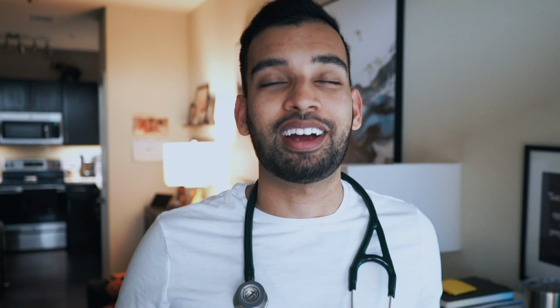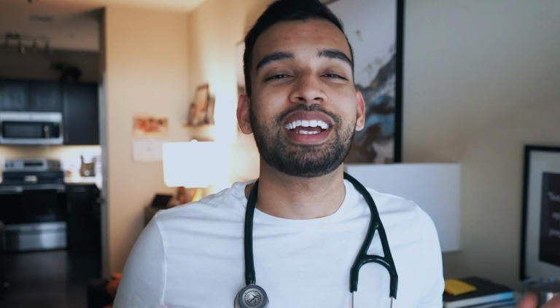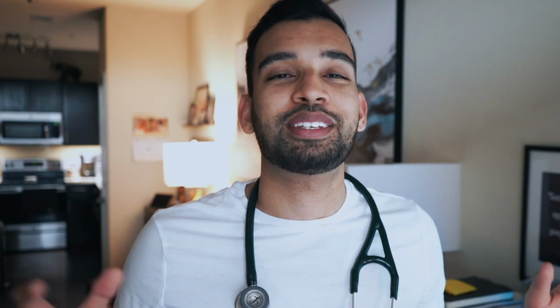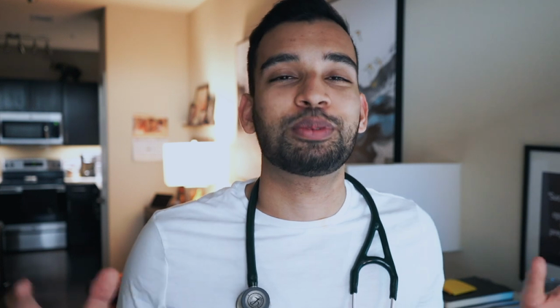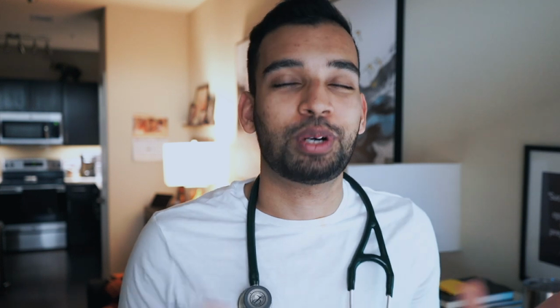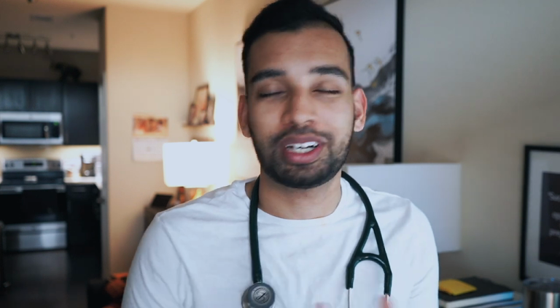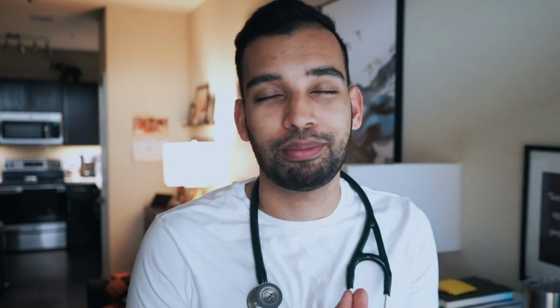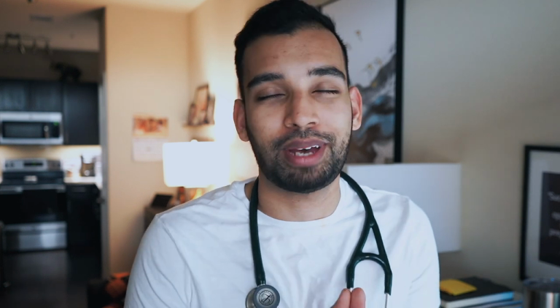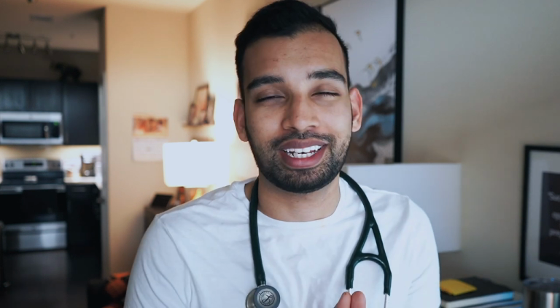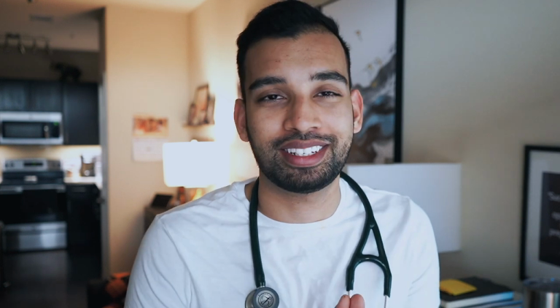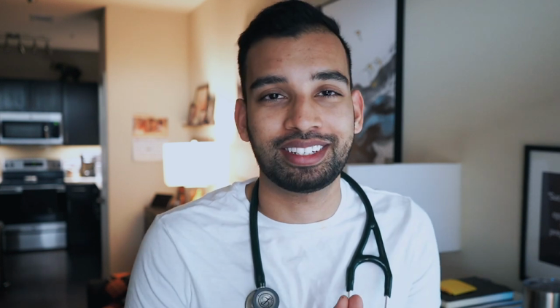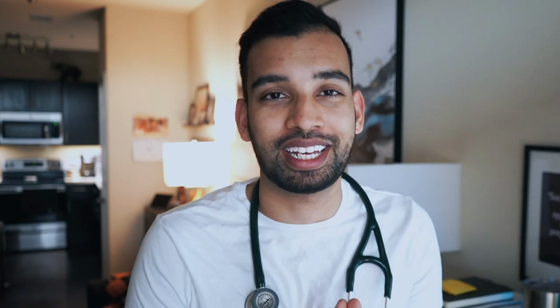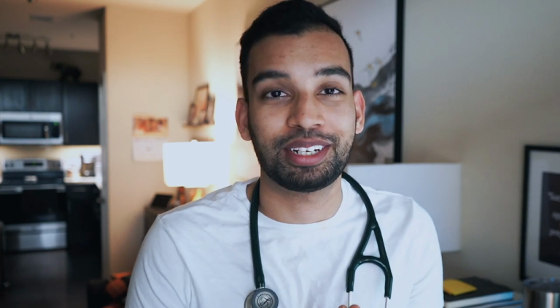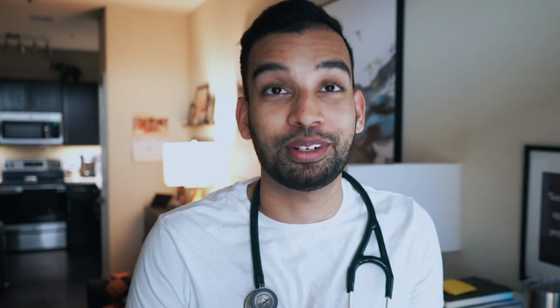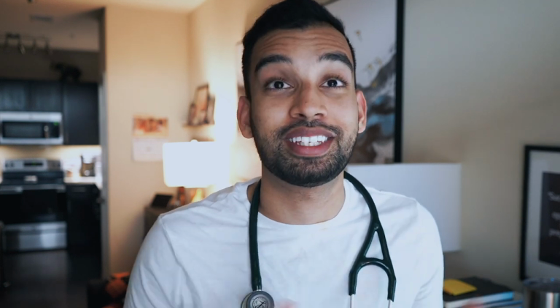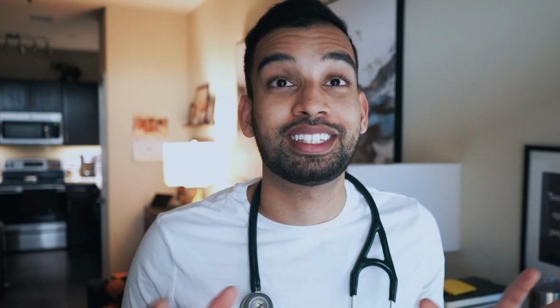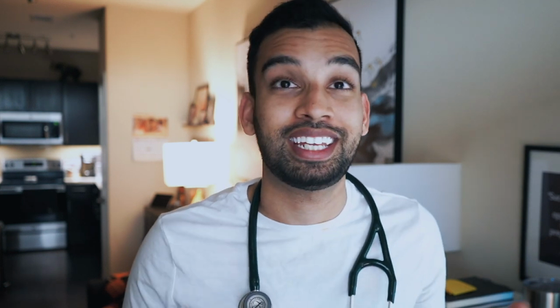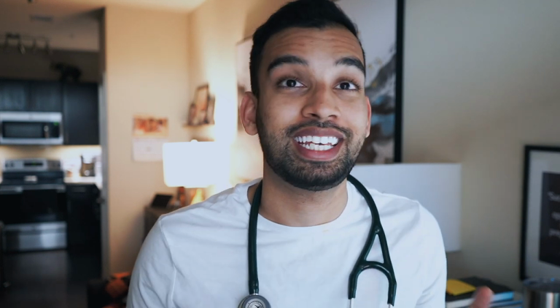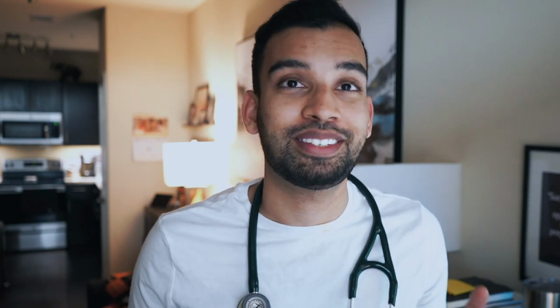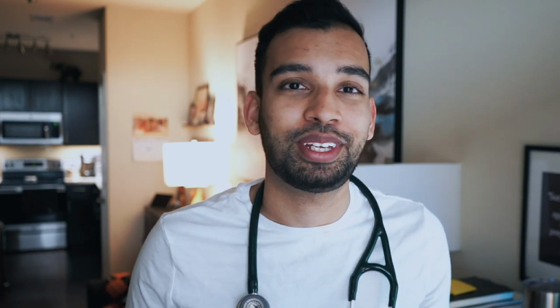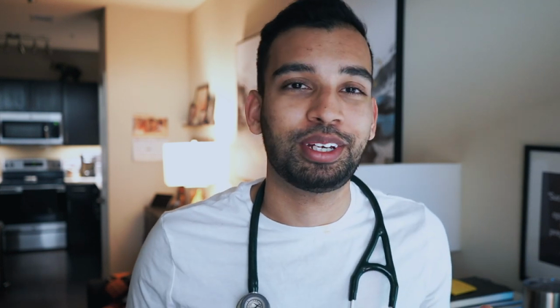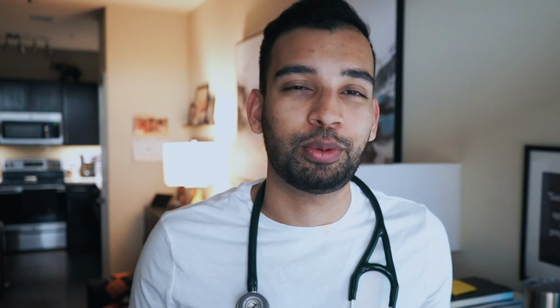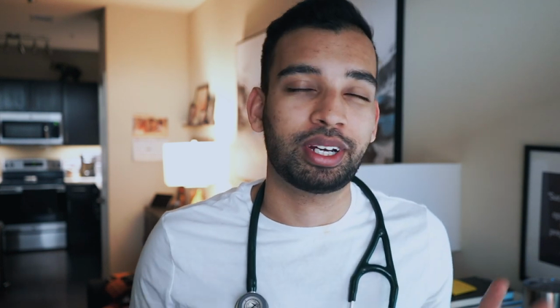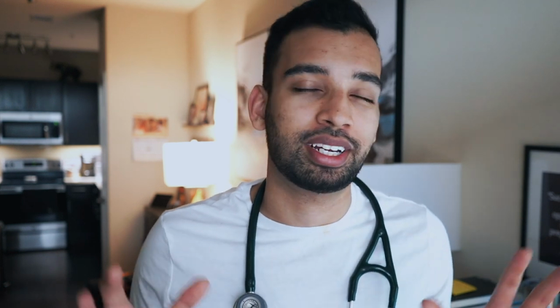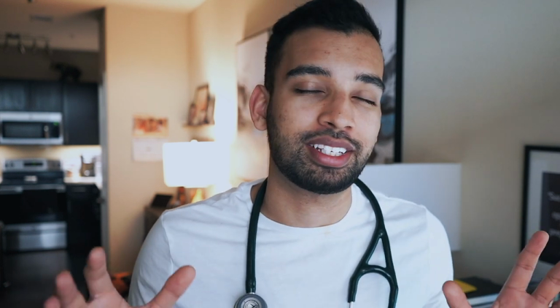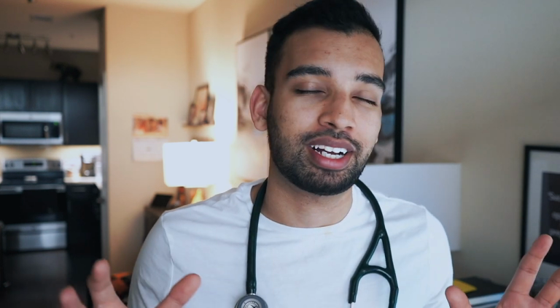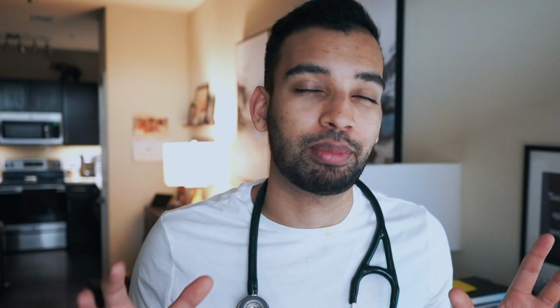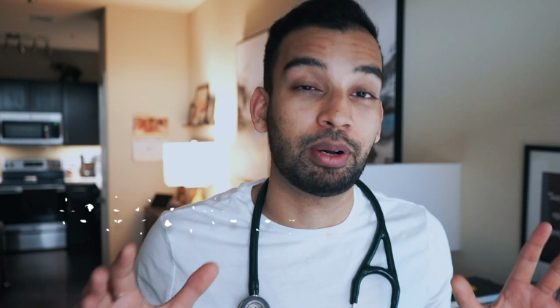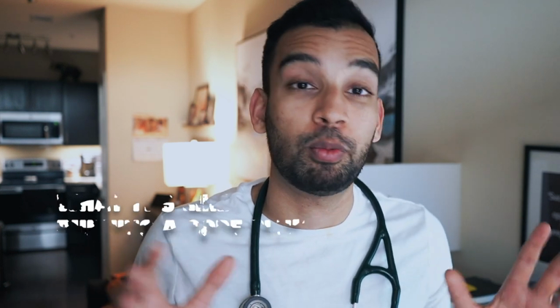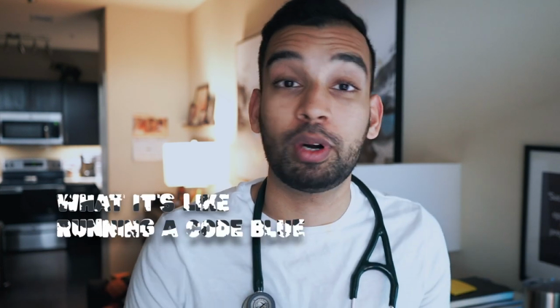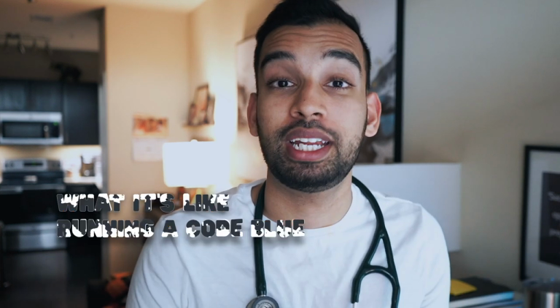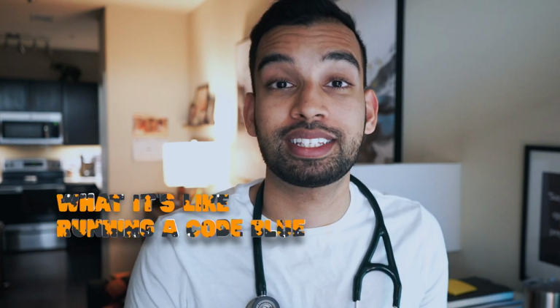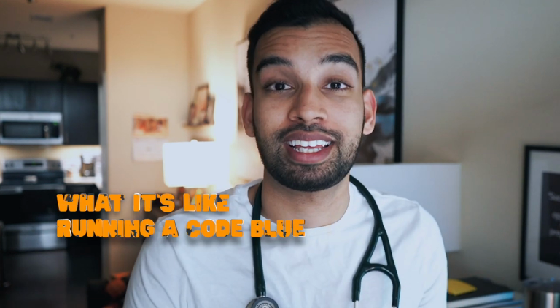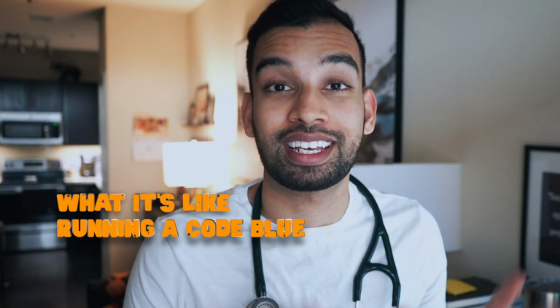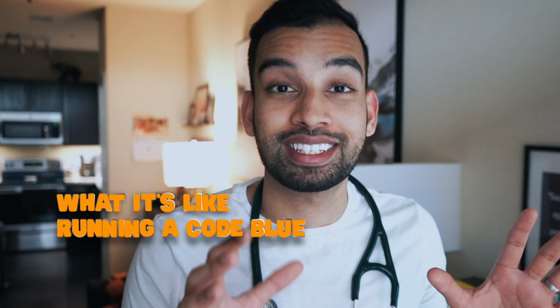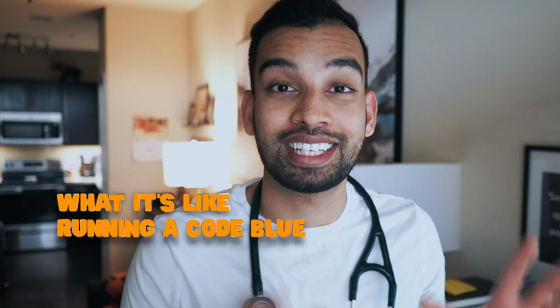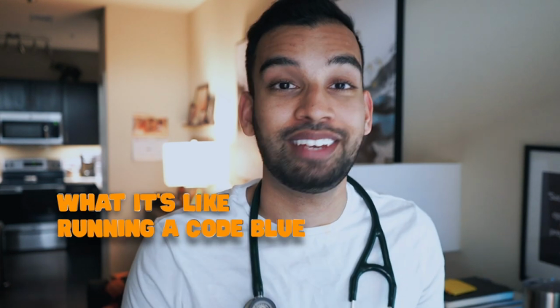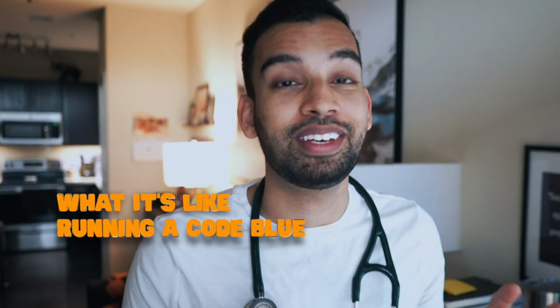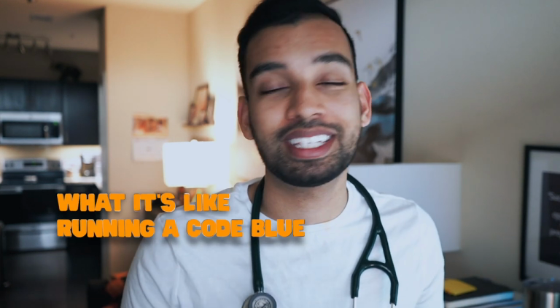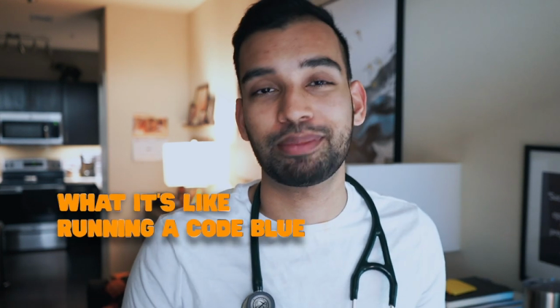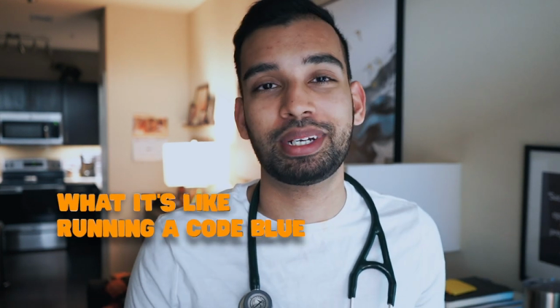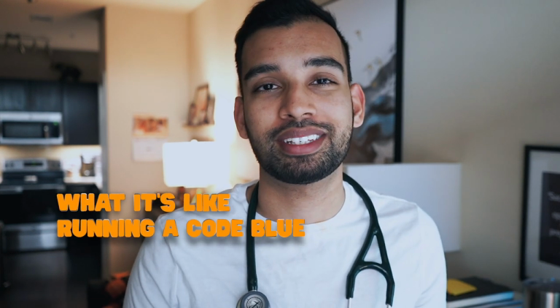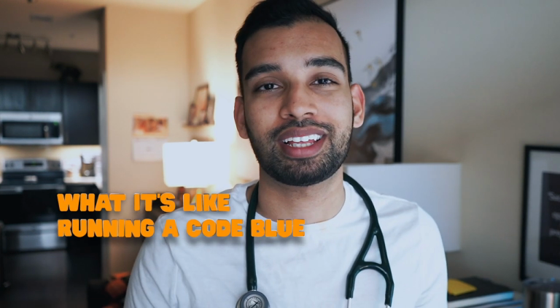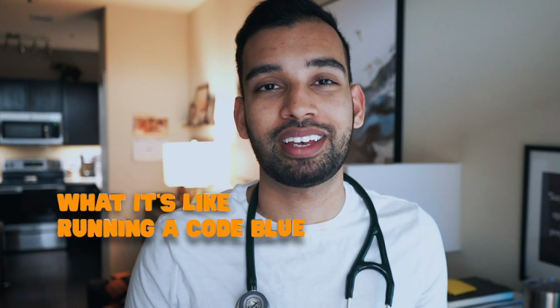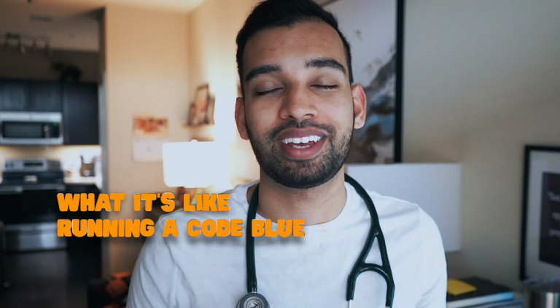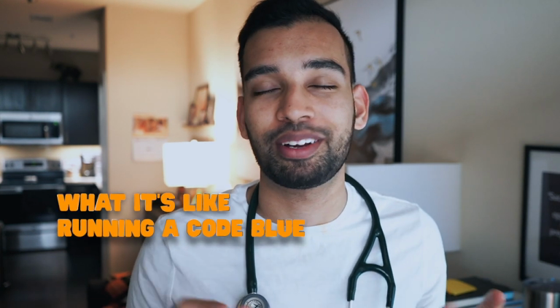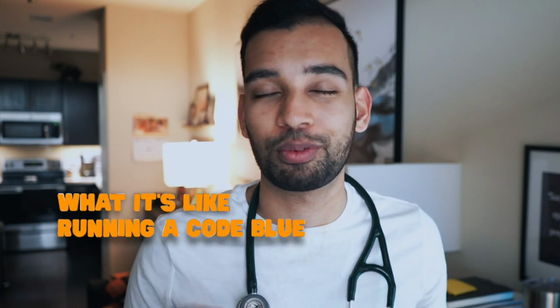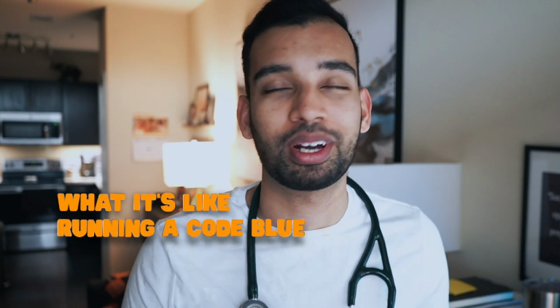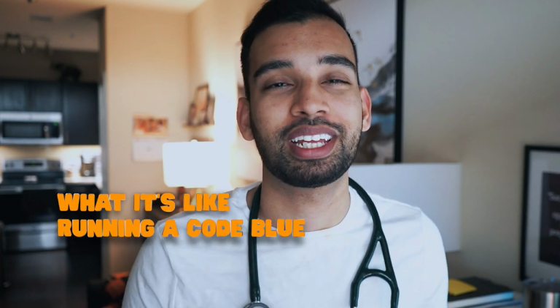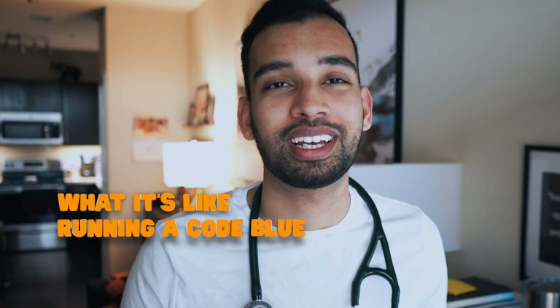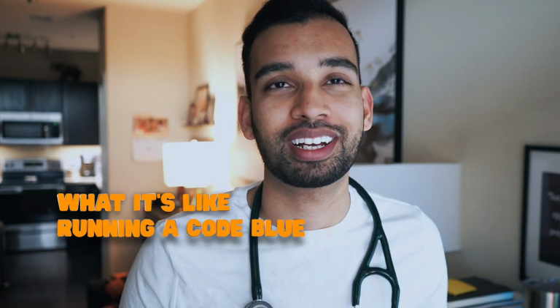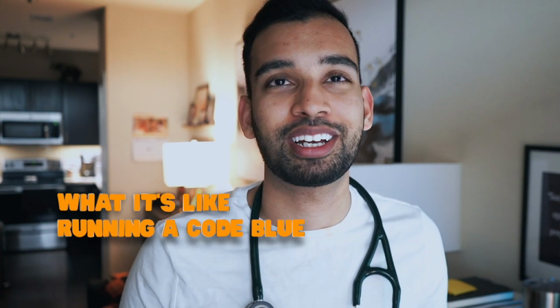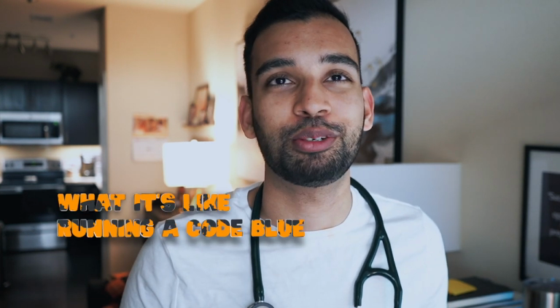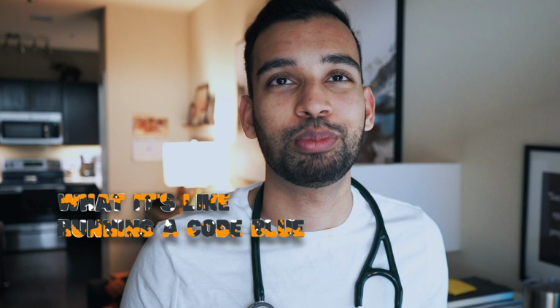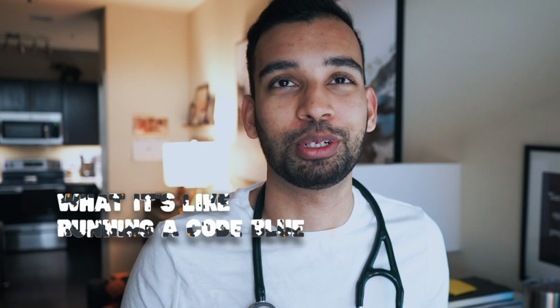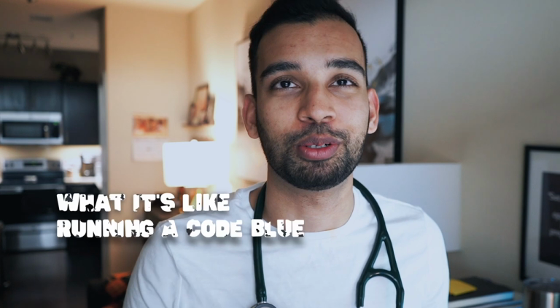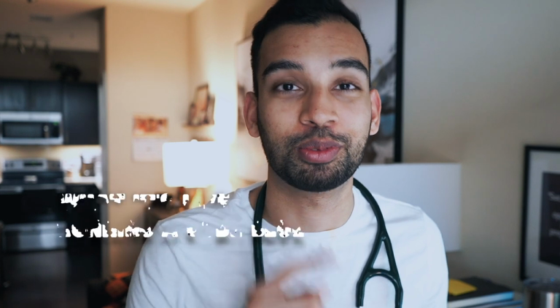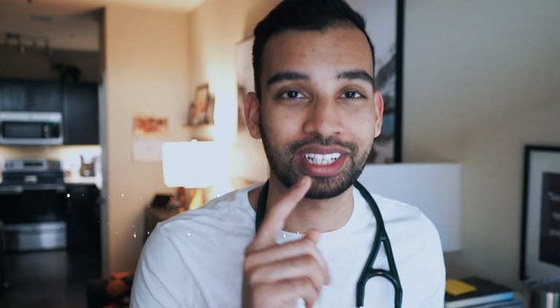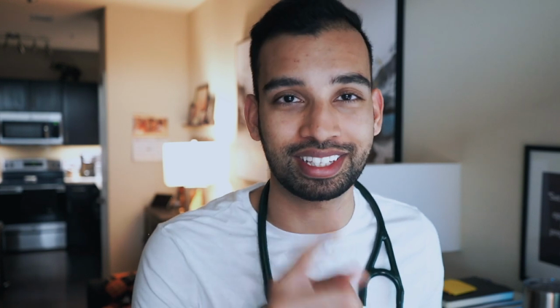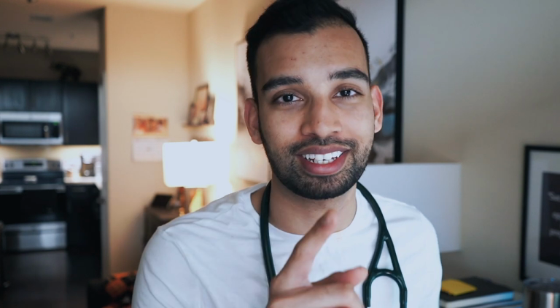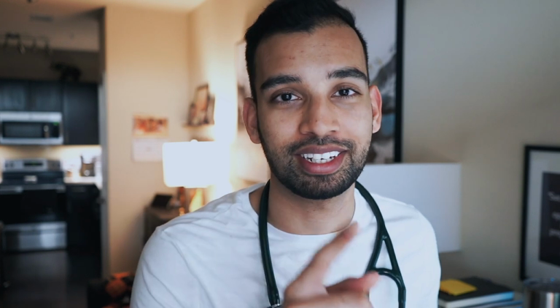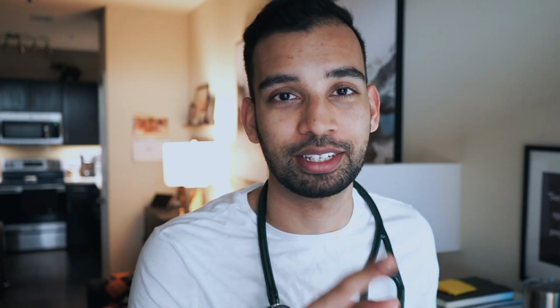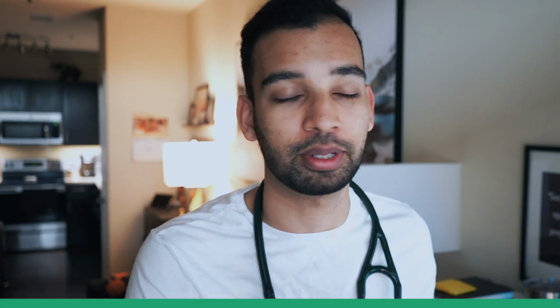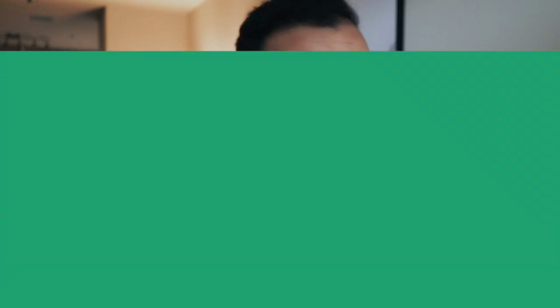All right guys, welcome back to the channel. In today's video we're going to talk about what it's like saving somebody's life and running a code blue. Let's get into it.